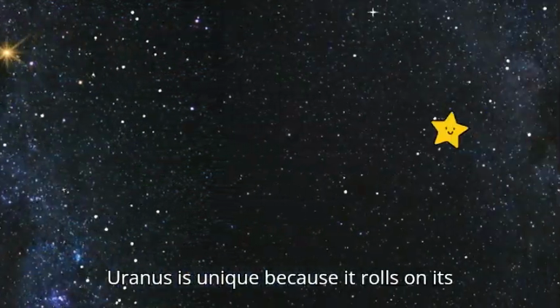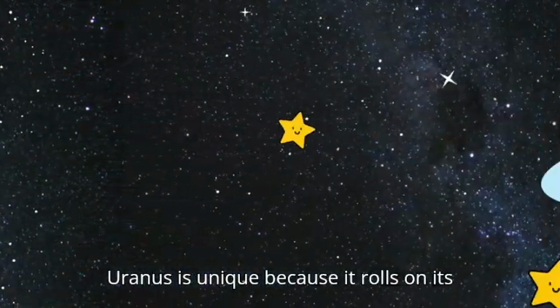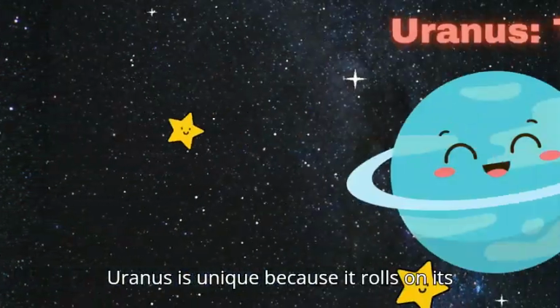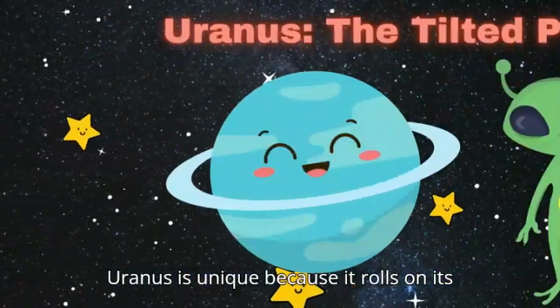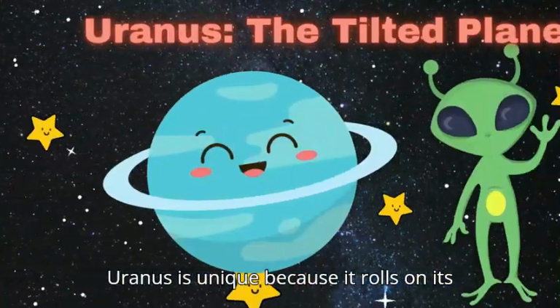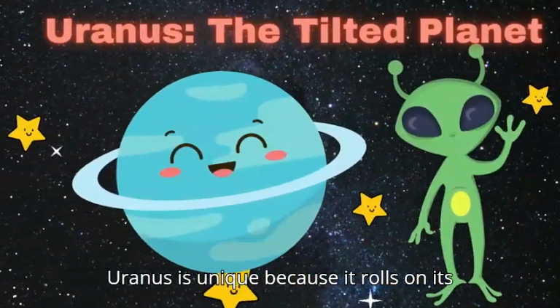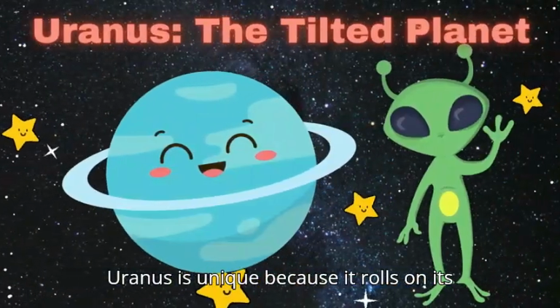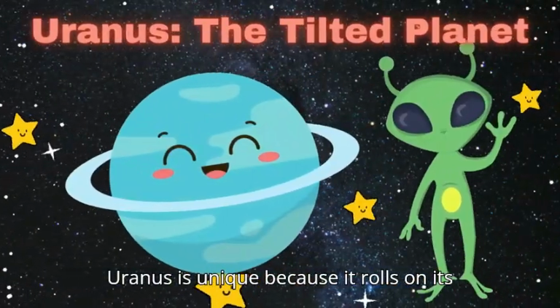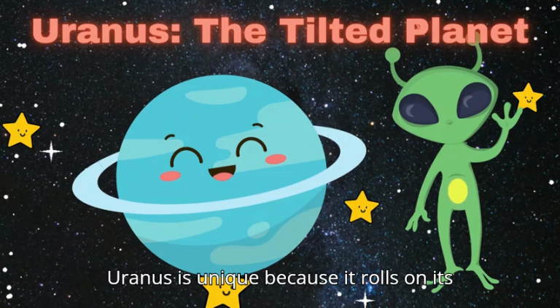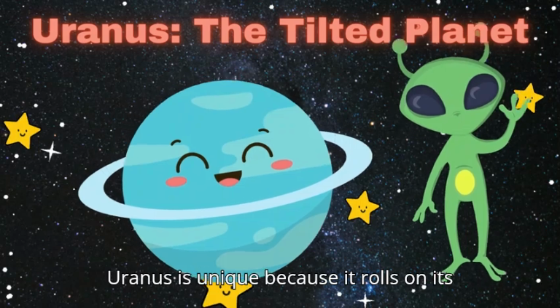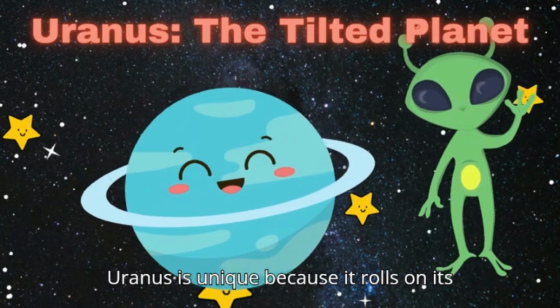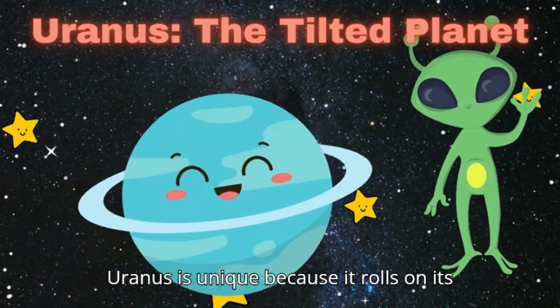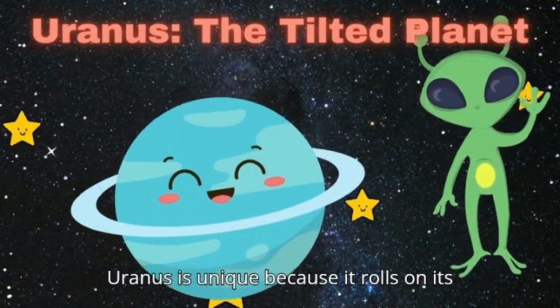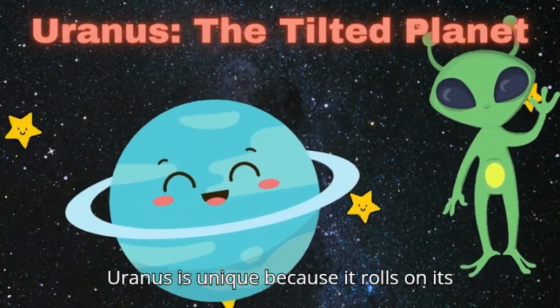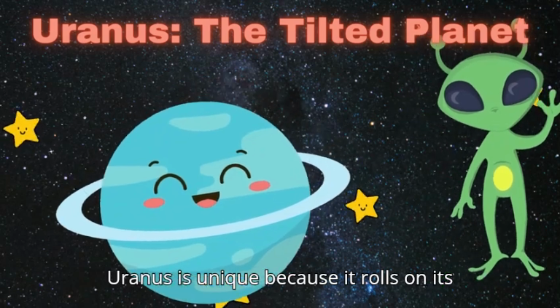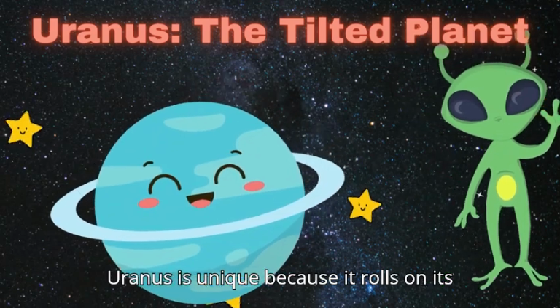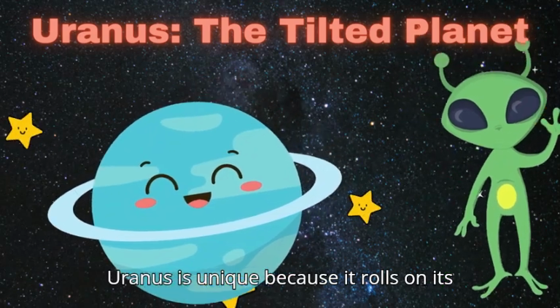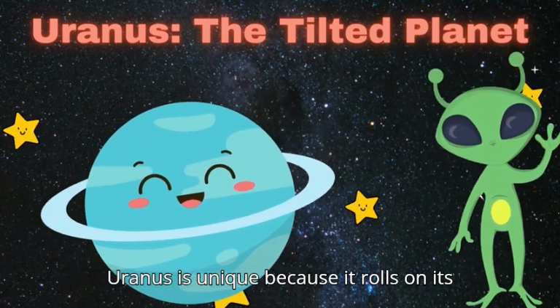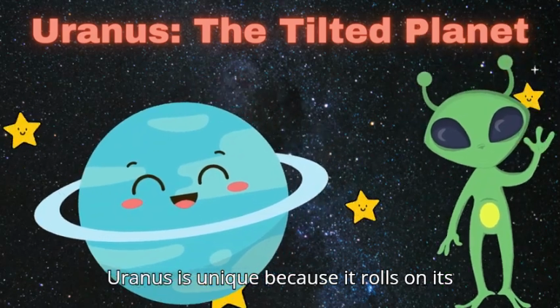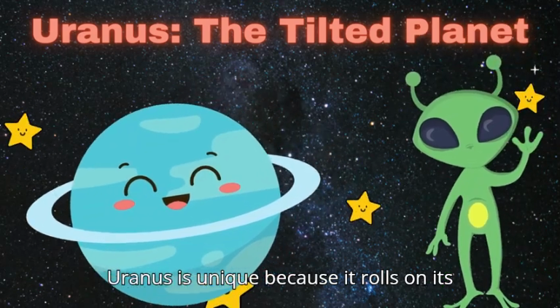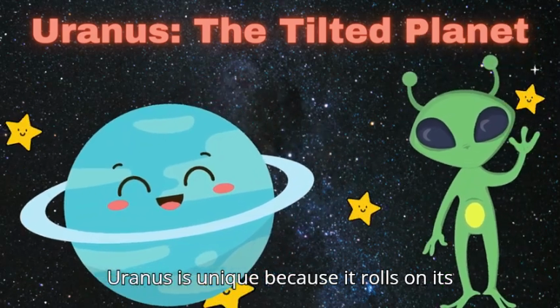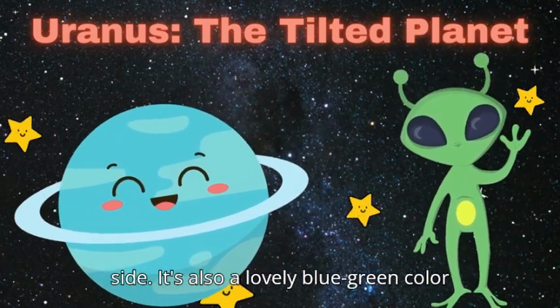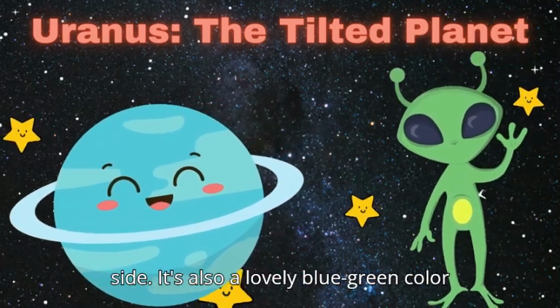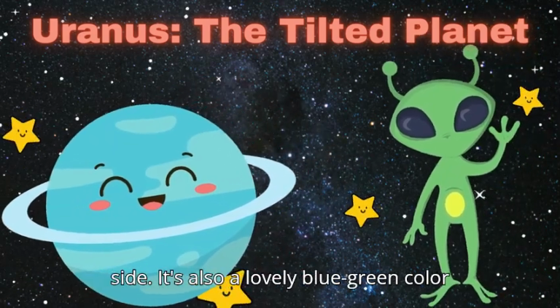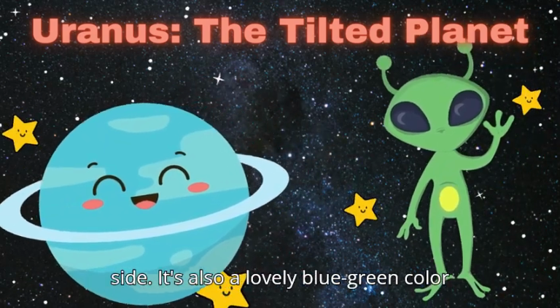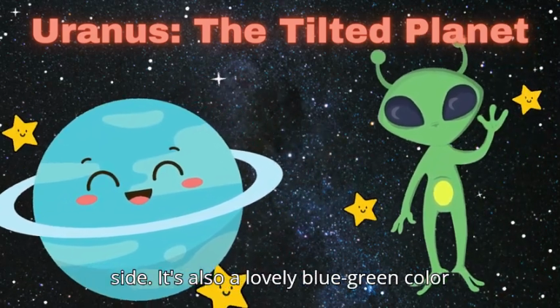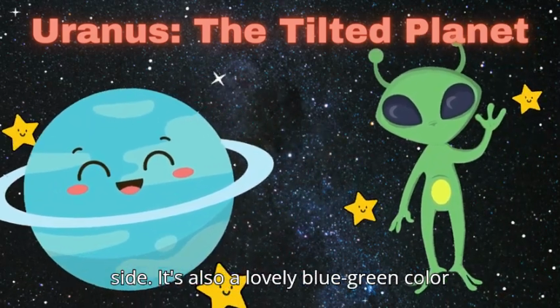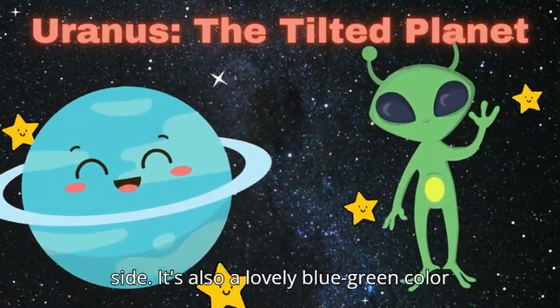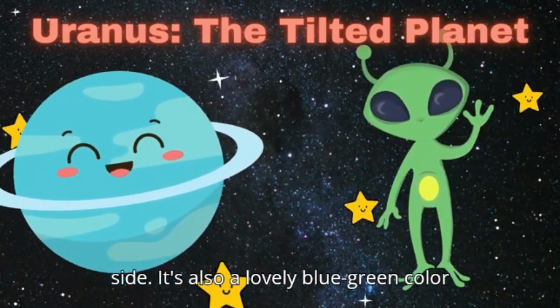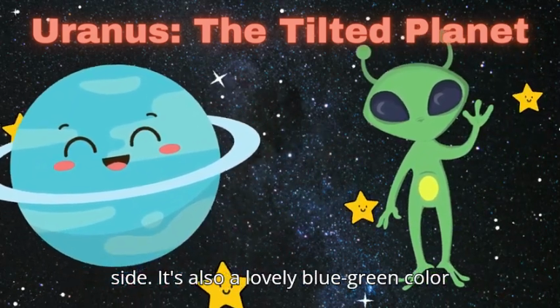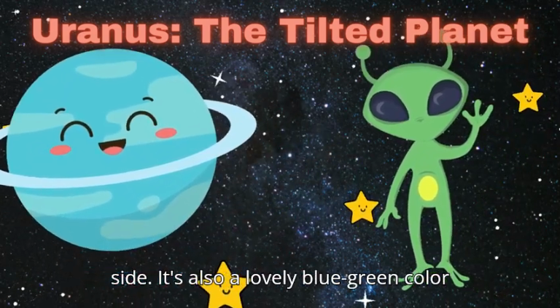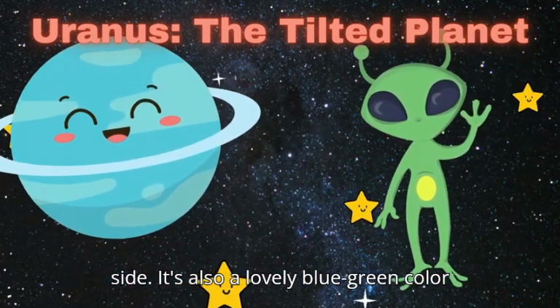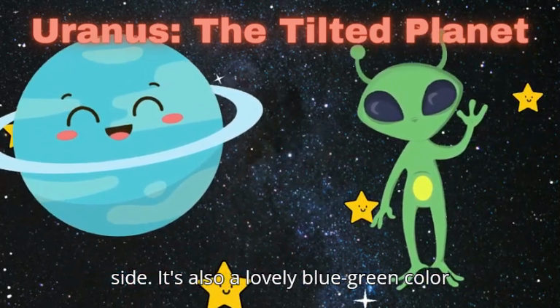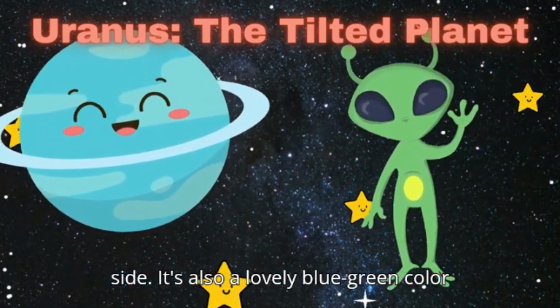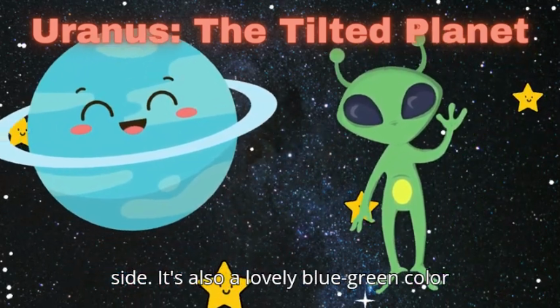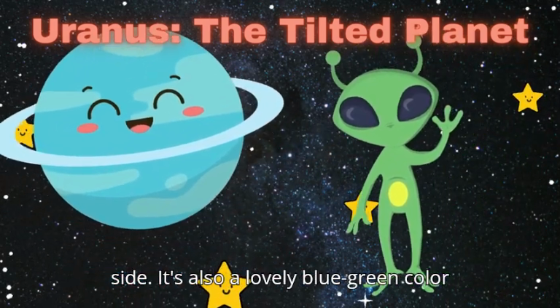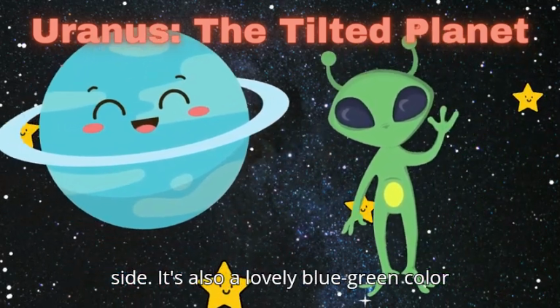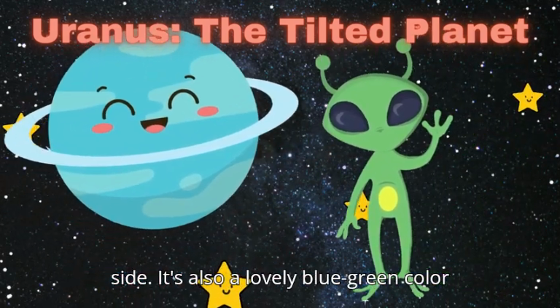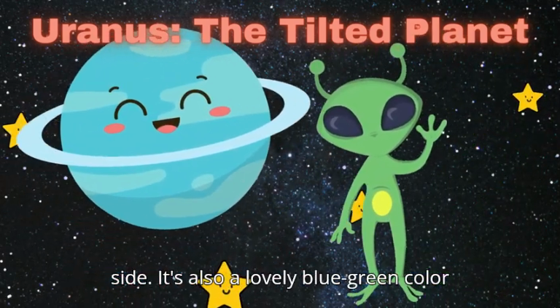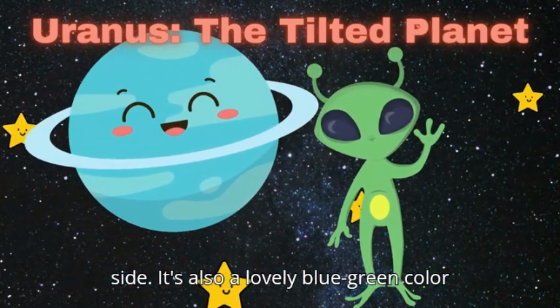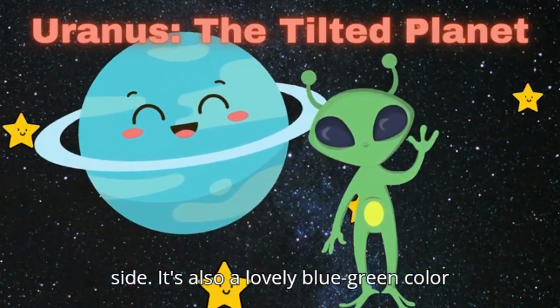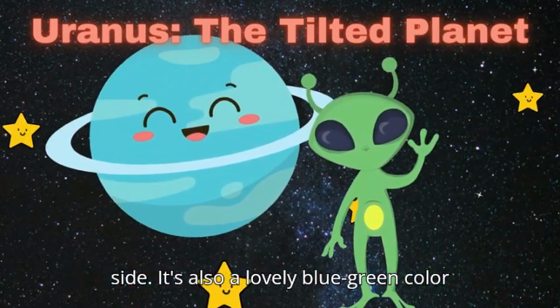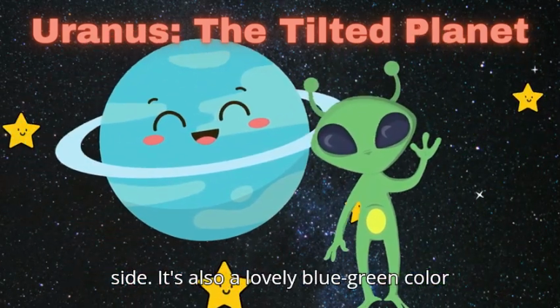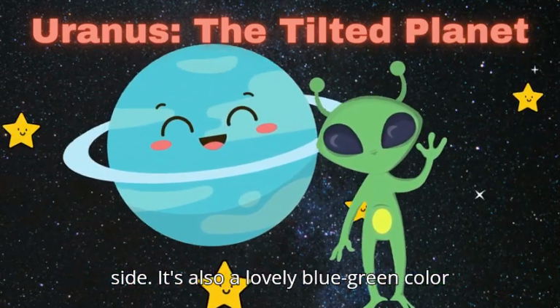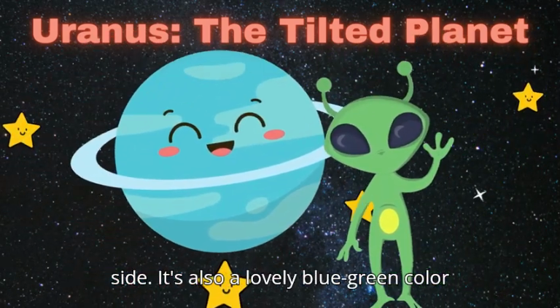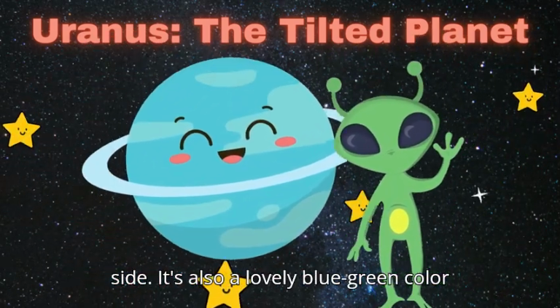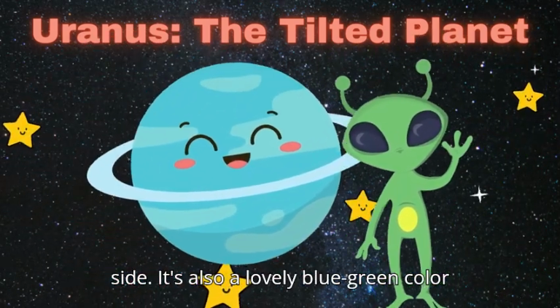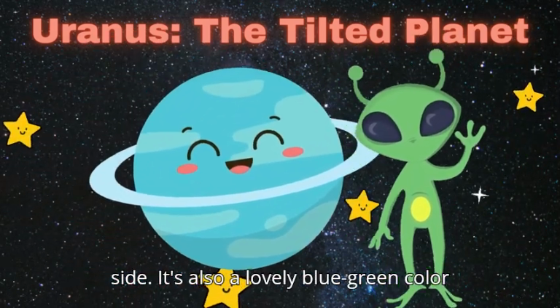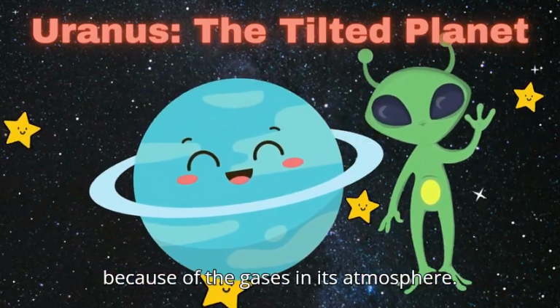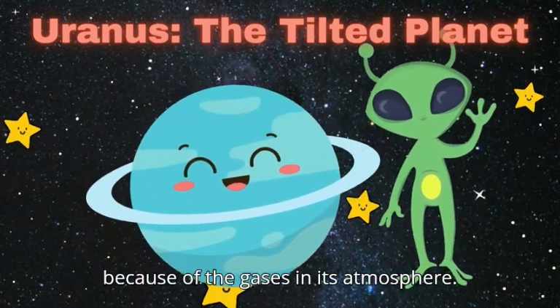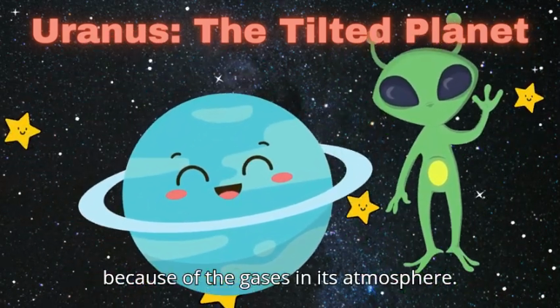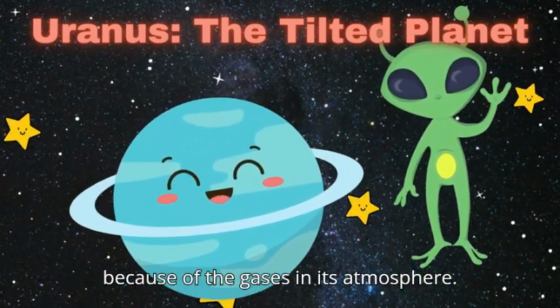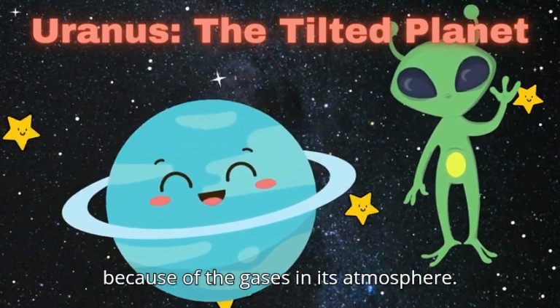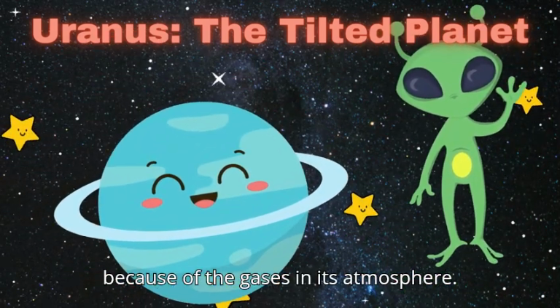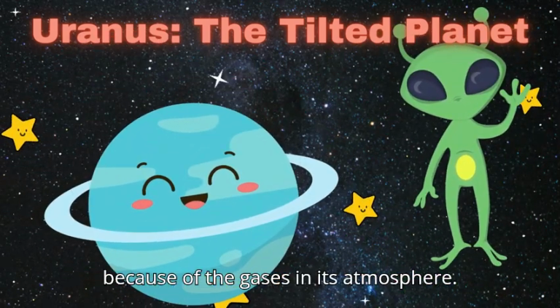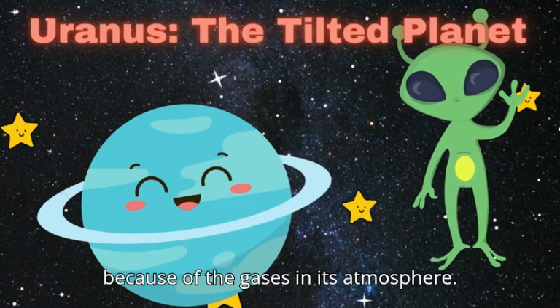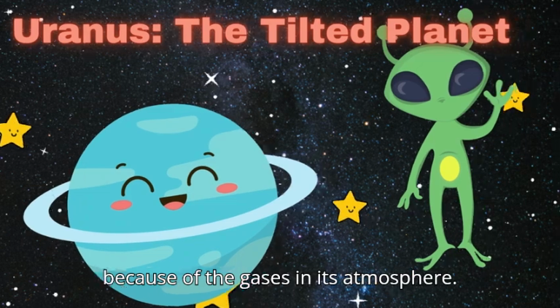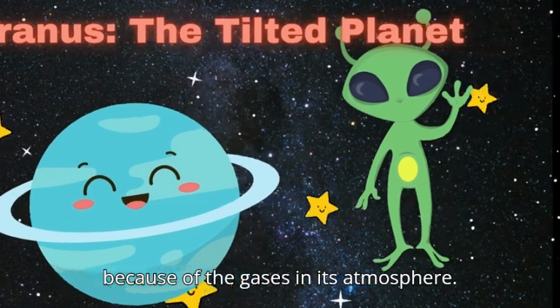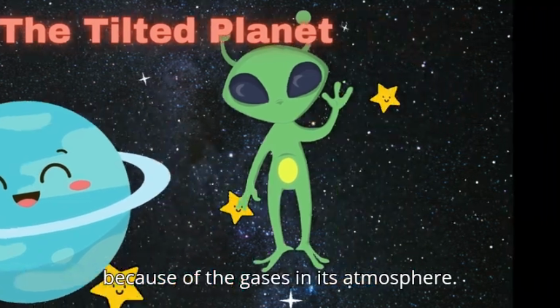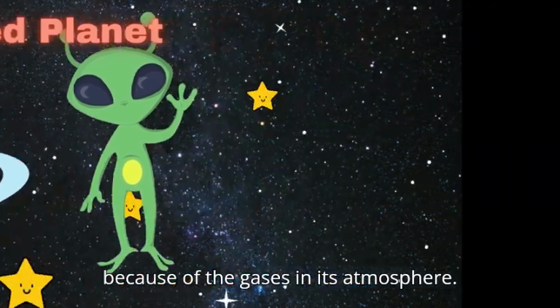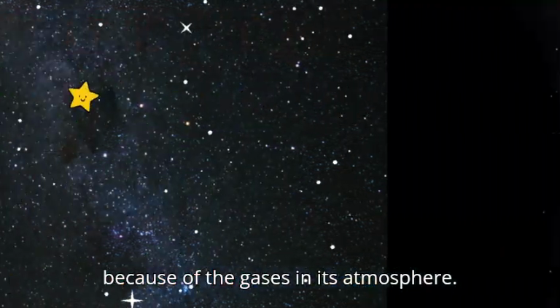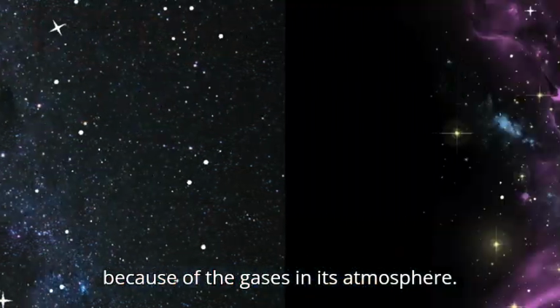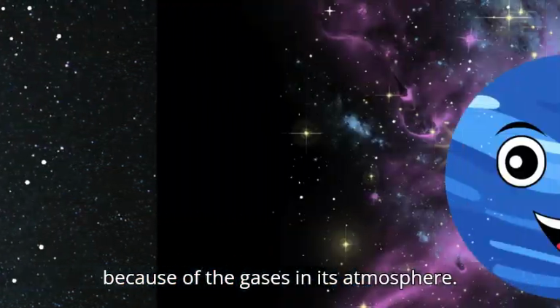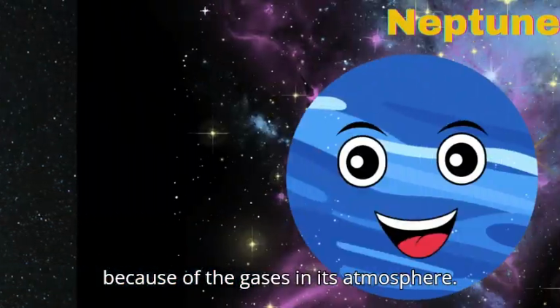Uranus is unique because it rolls on its side. It's also a lovely blue-green color because of the gases in its atmosphere.